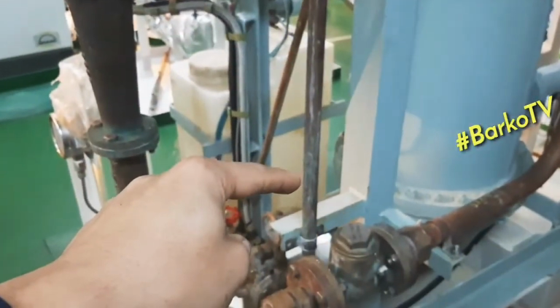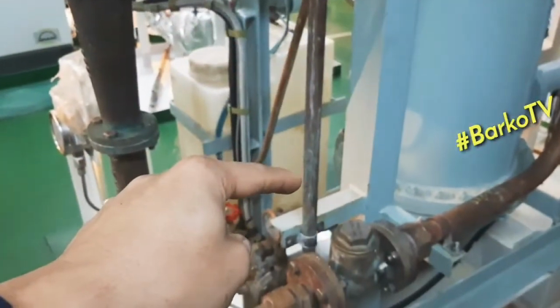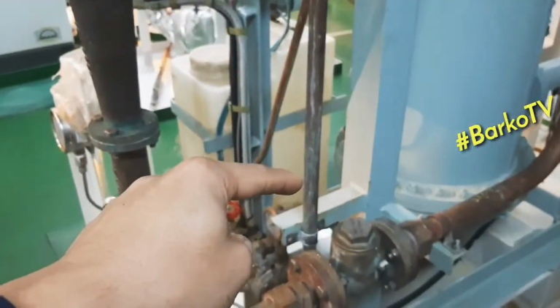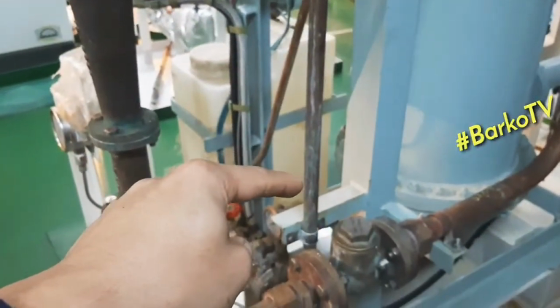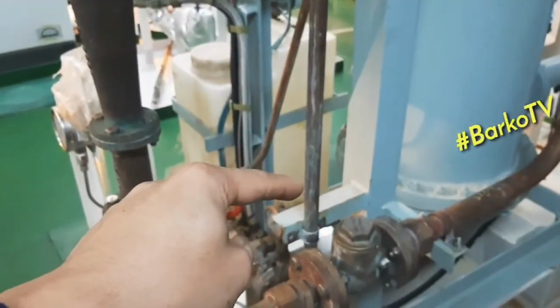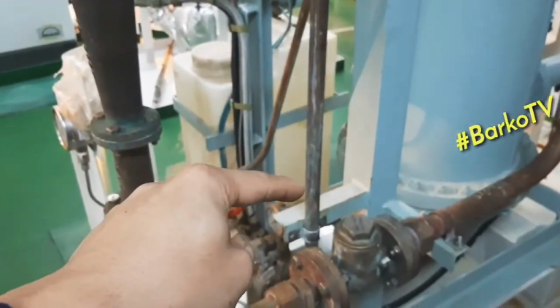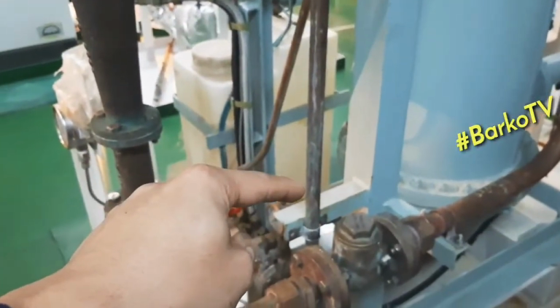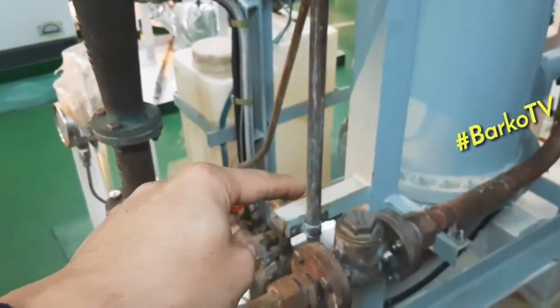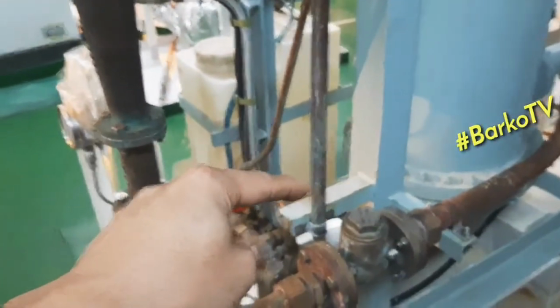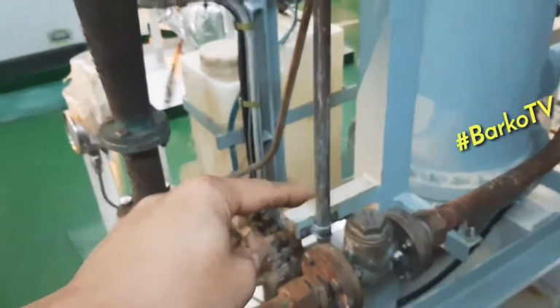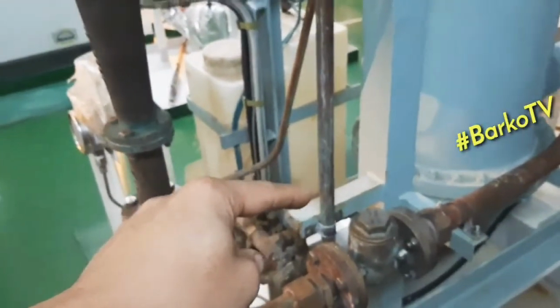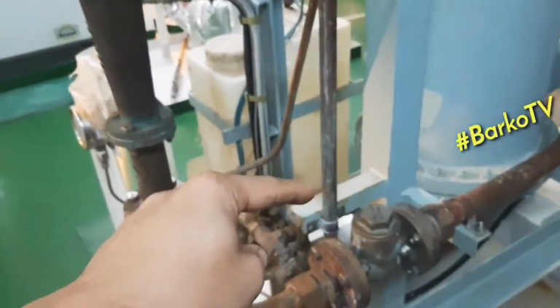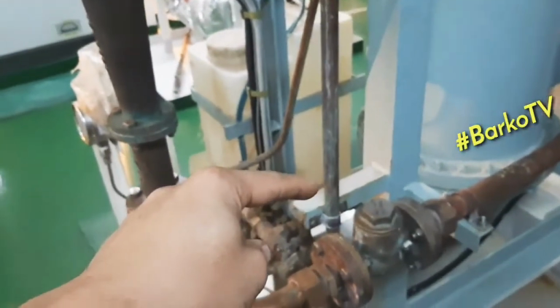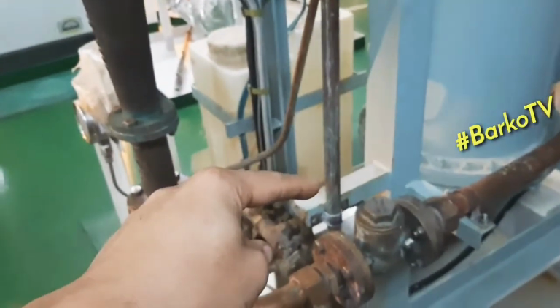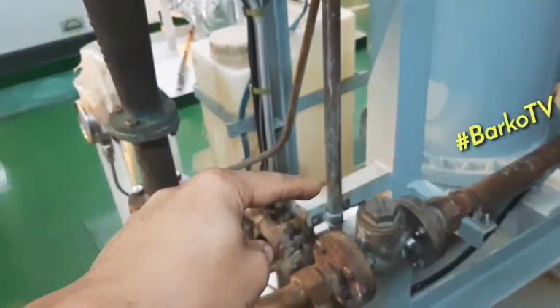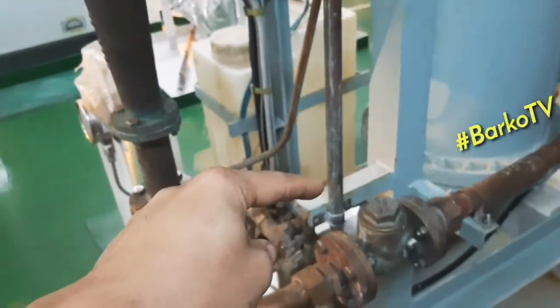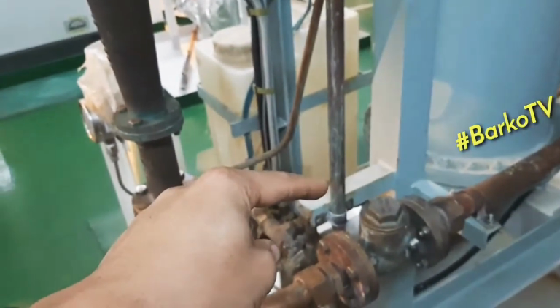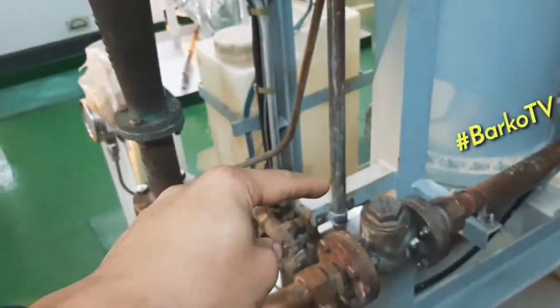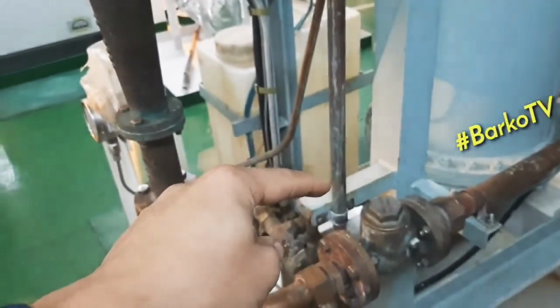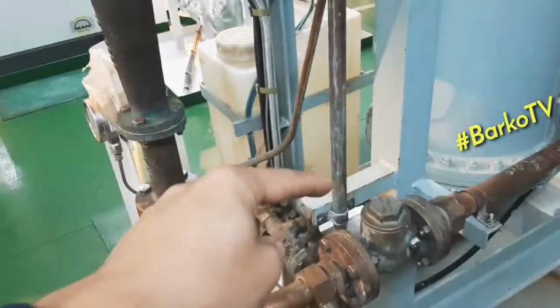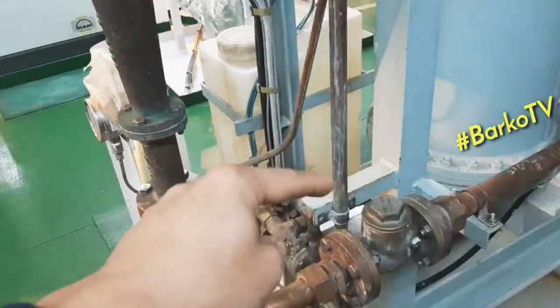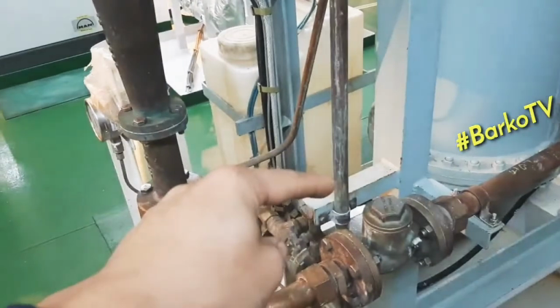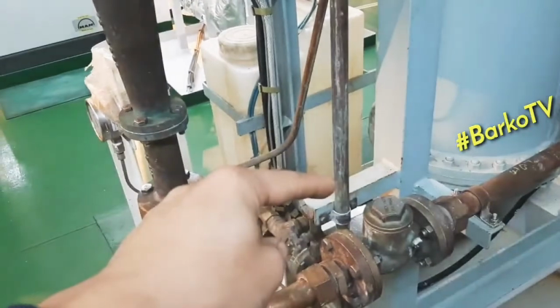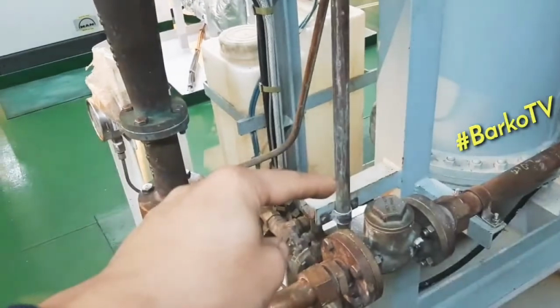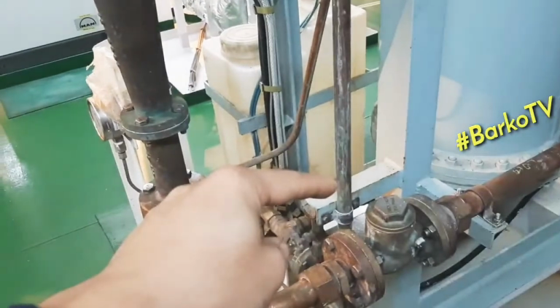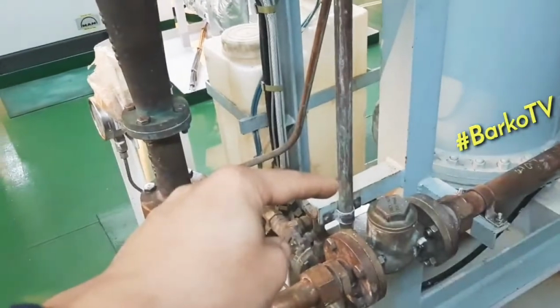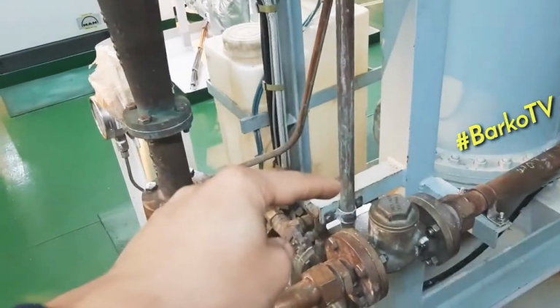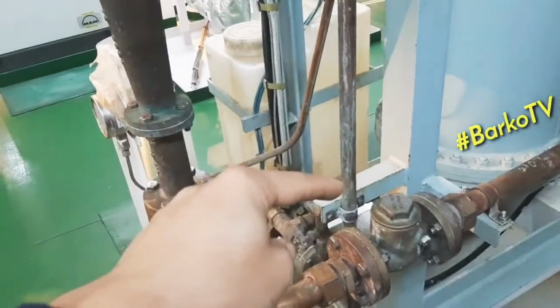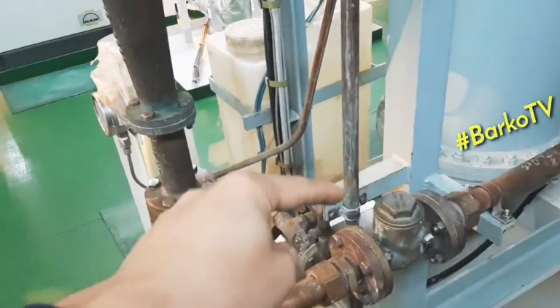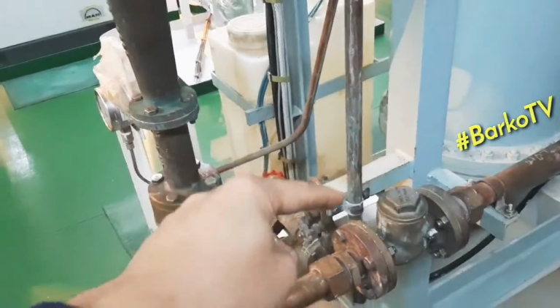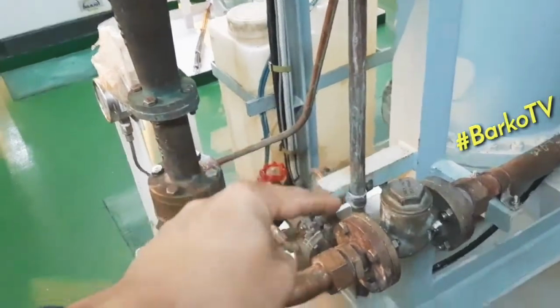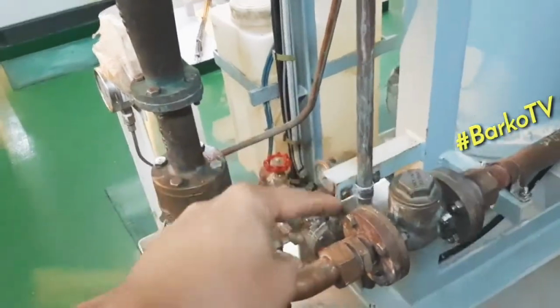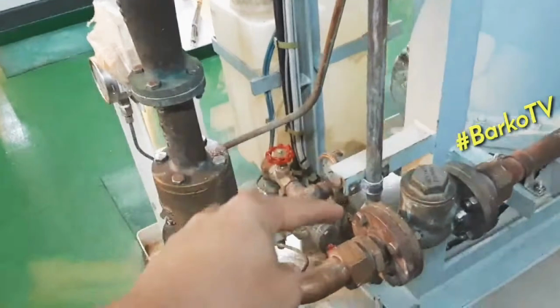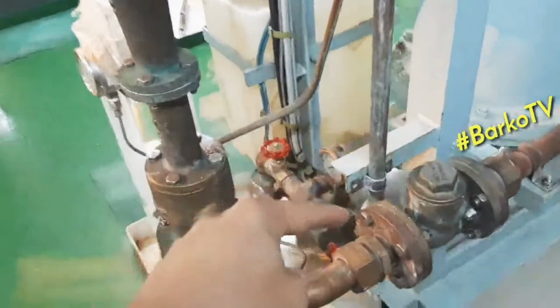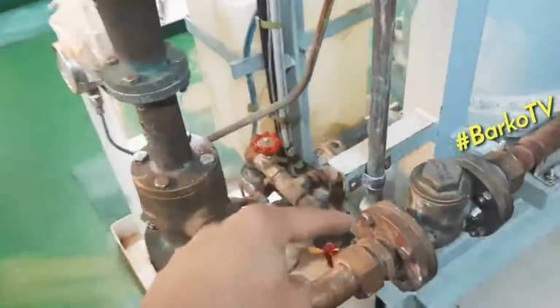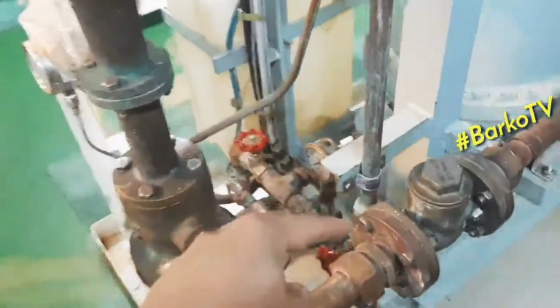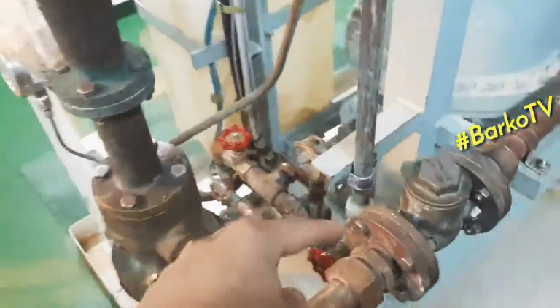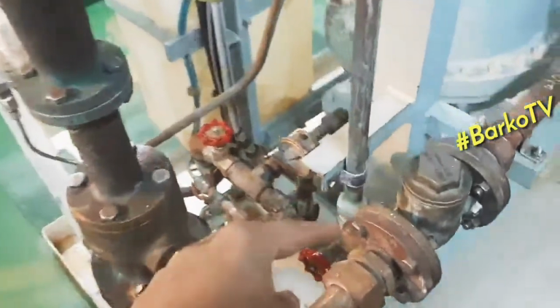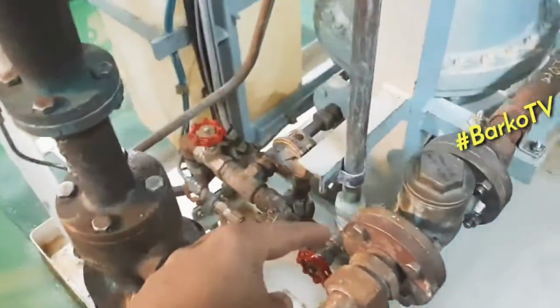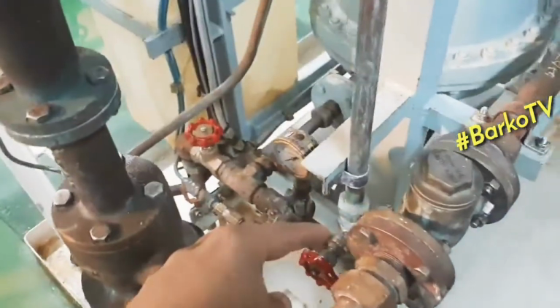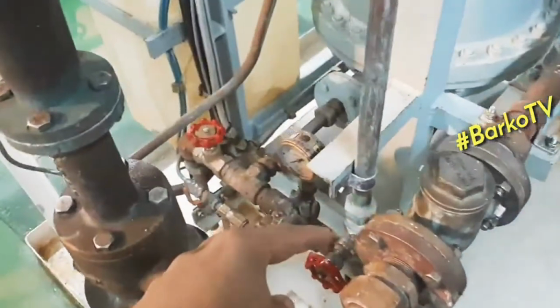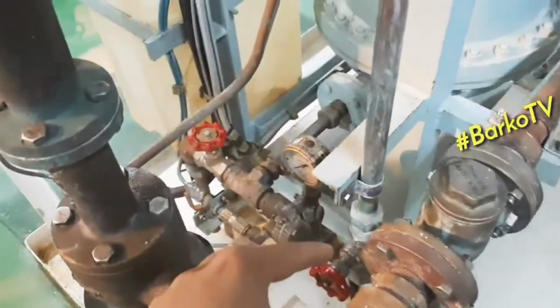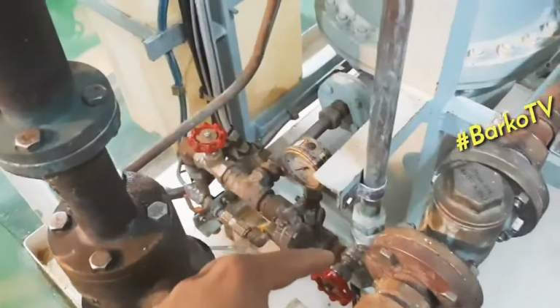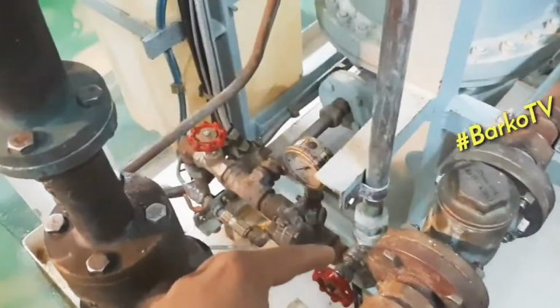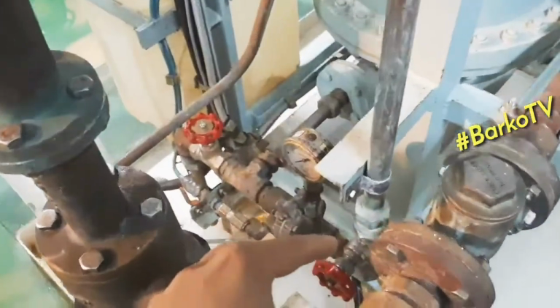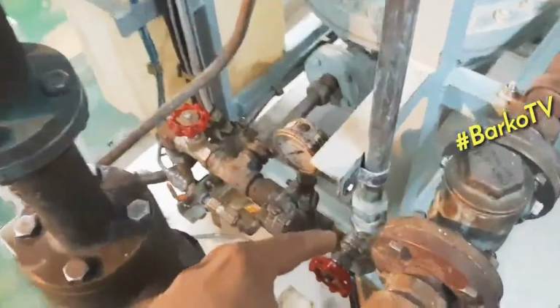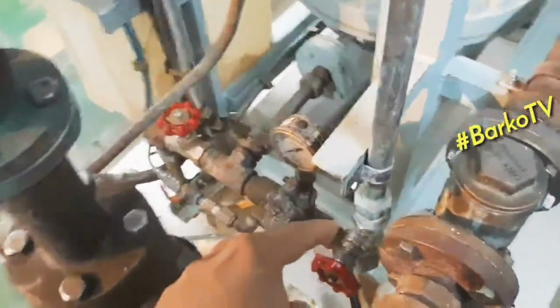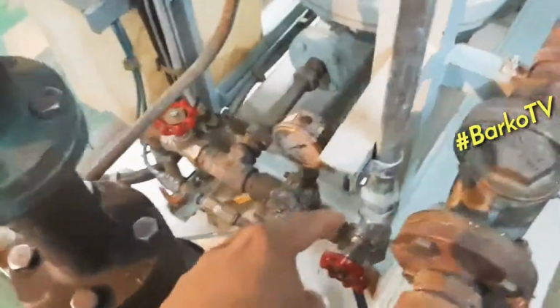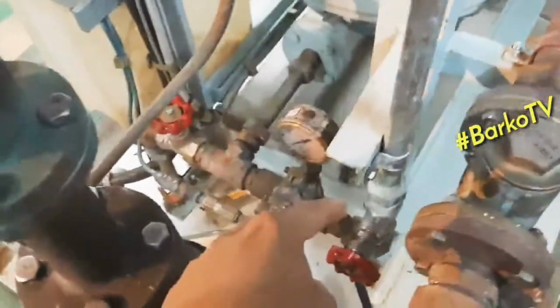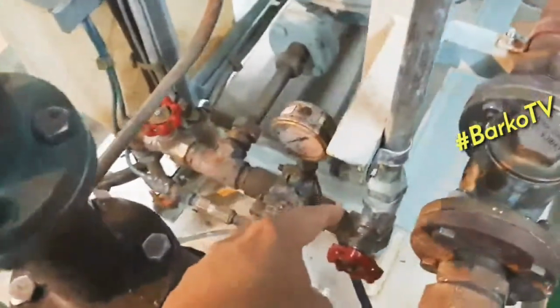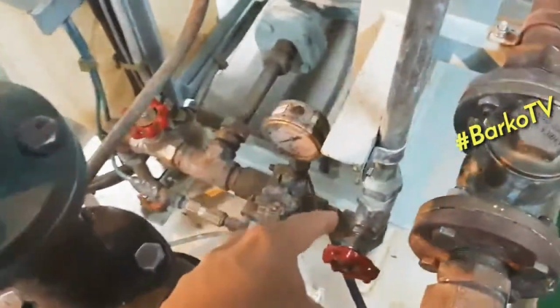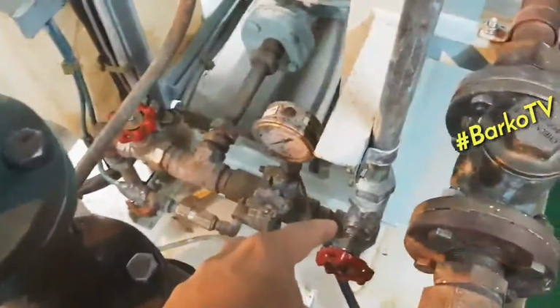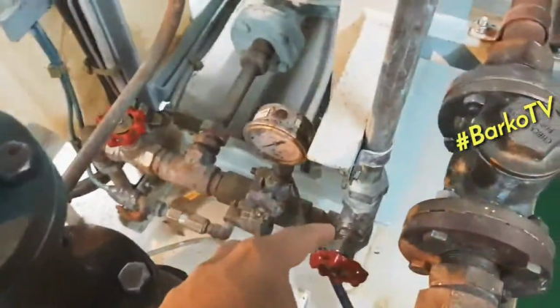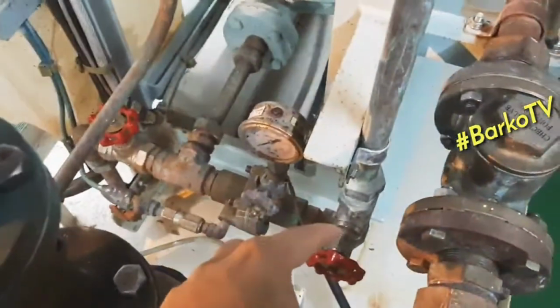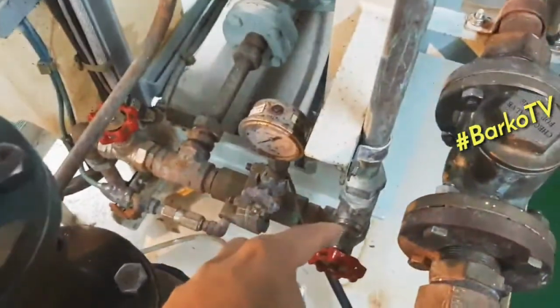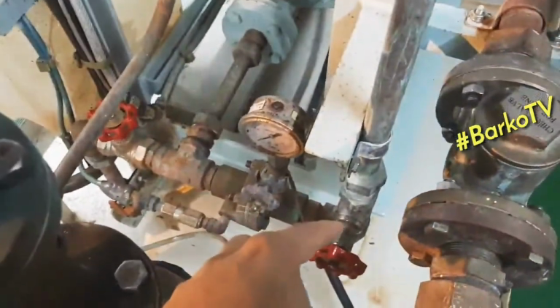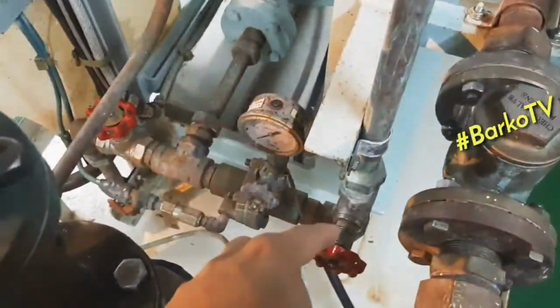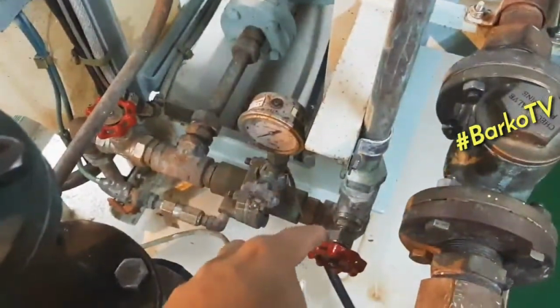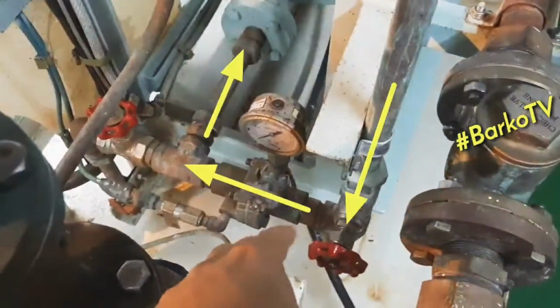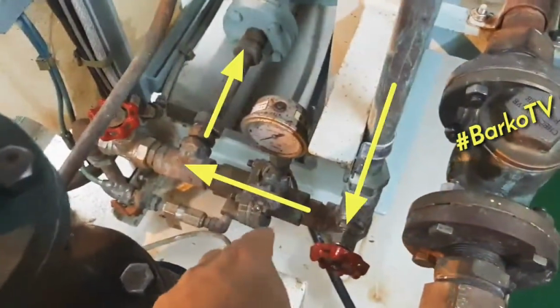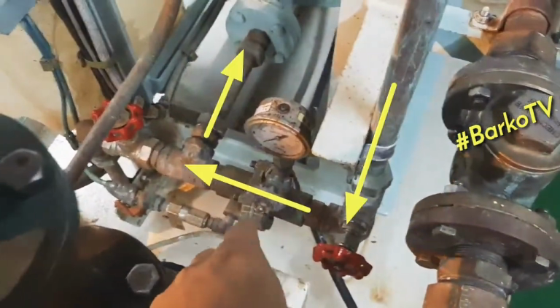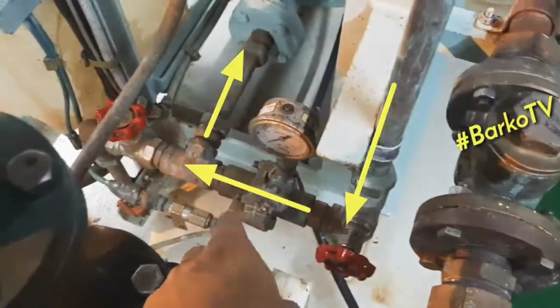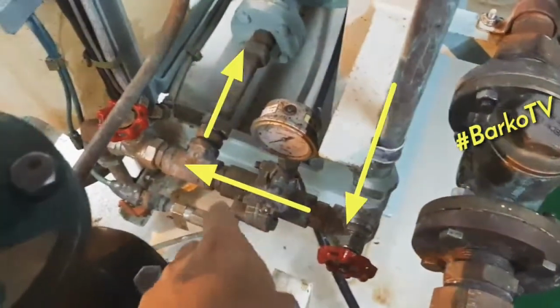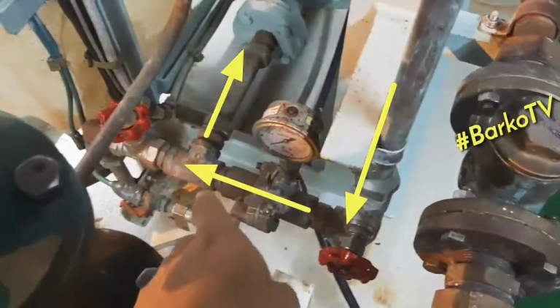This is the one that feeds seawater going to the evaporator.